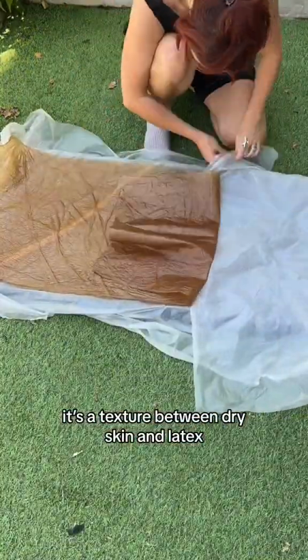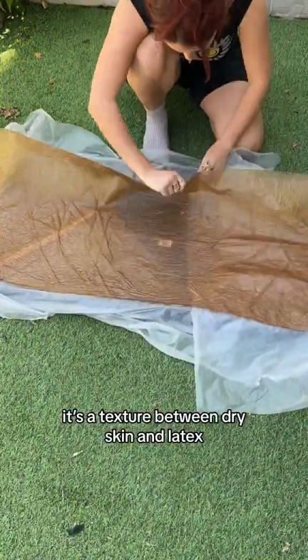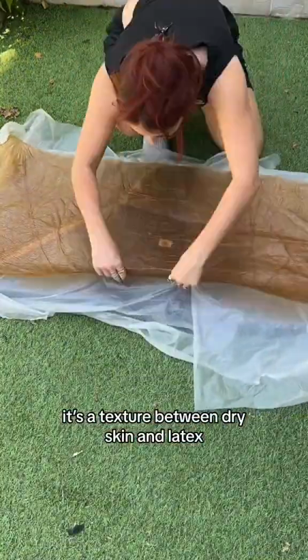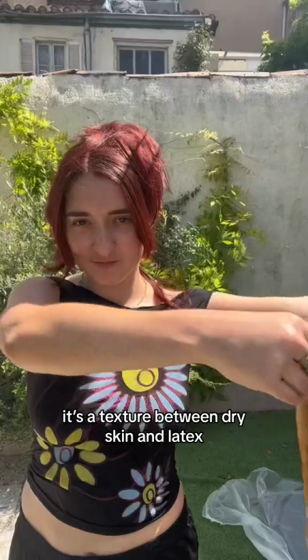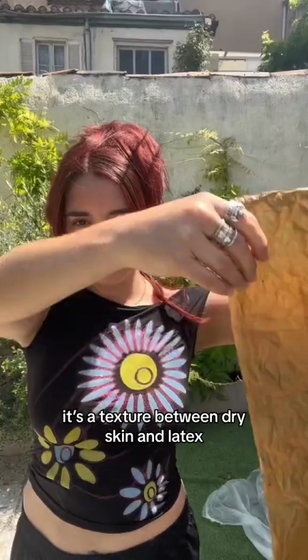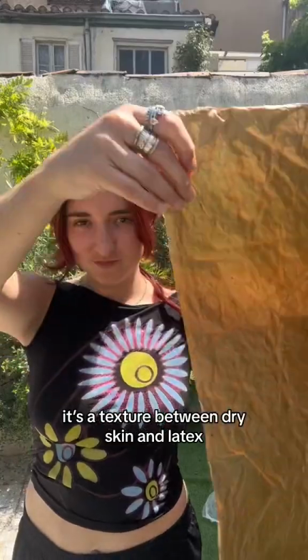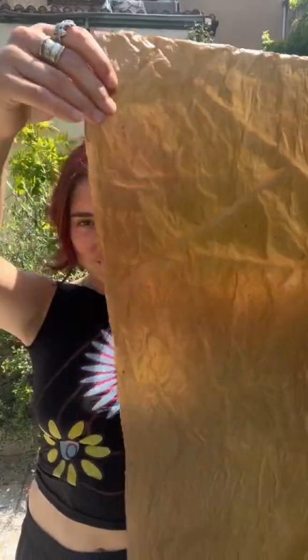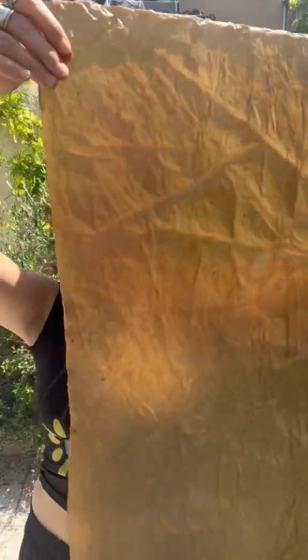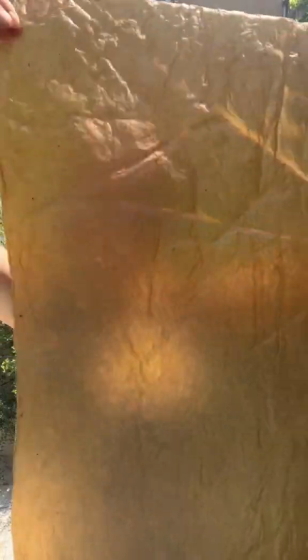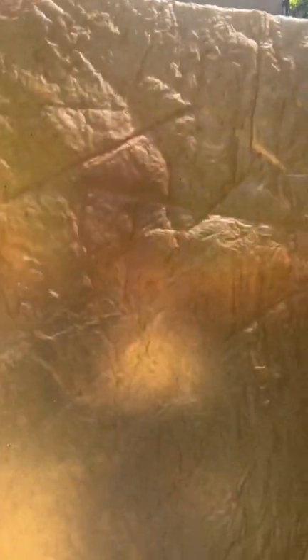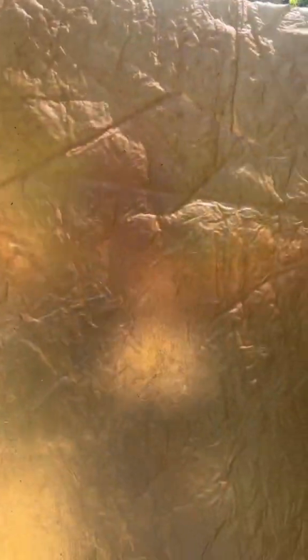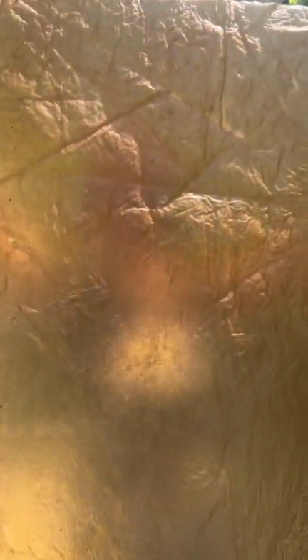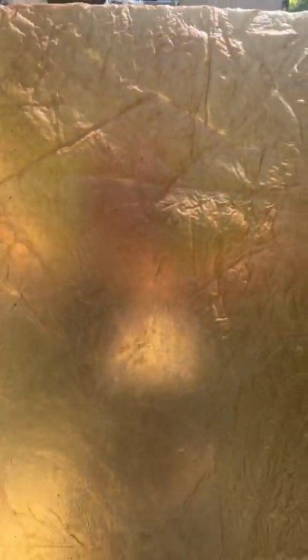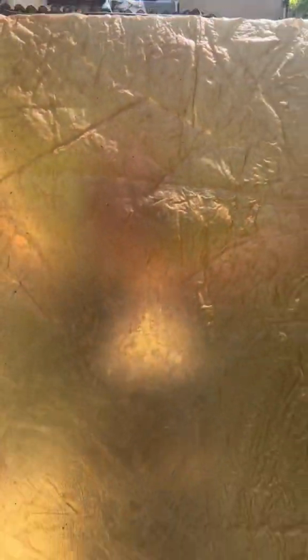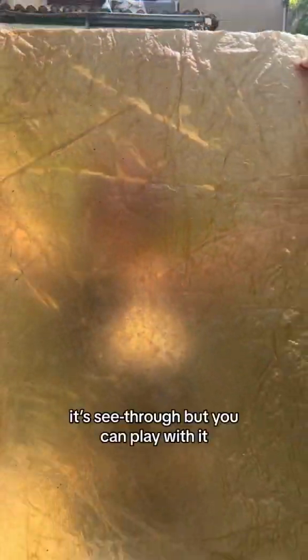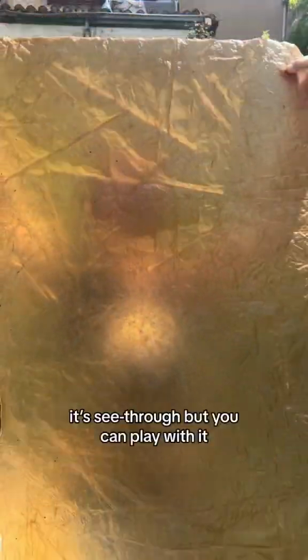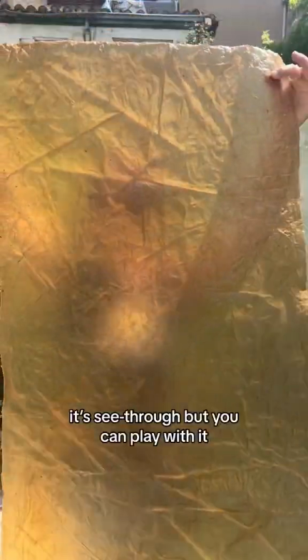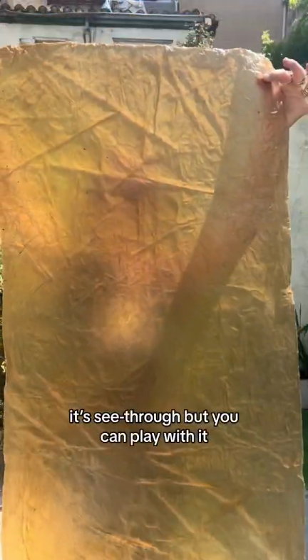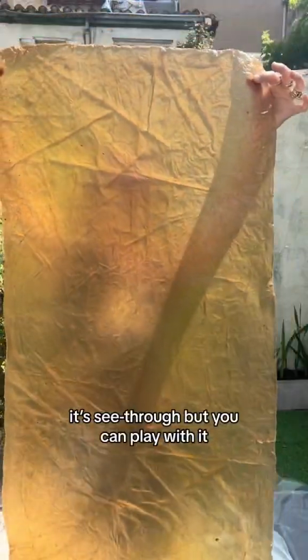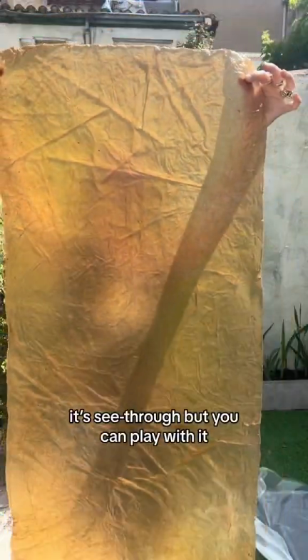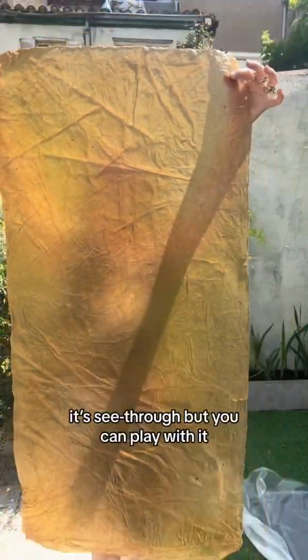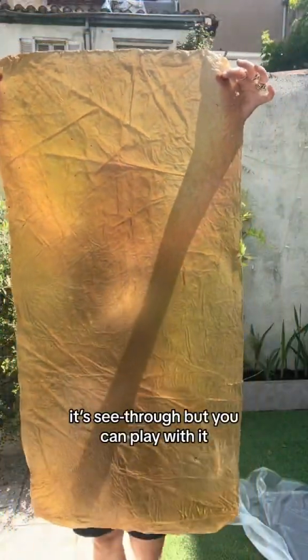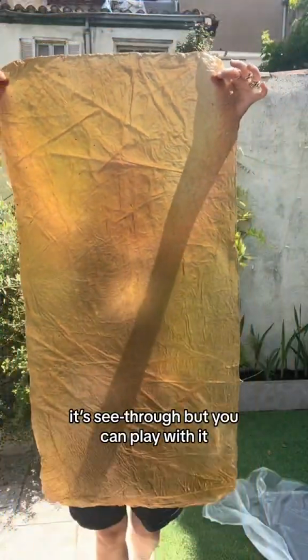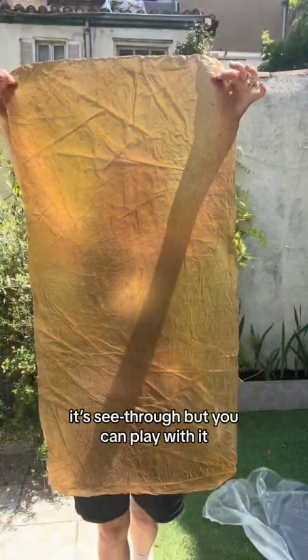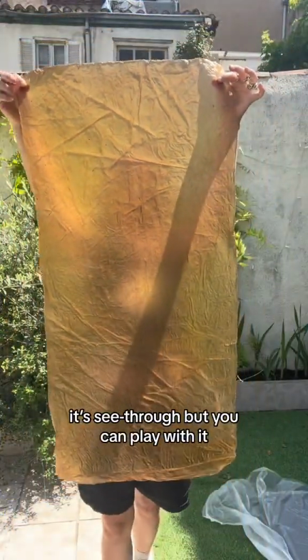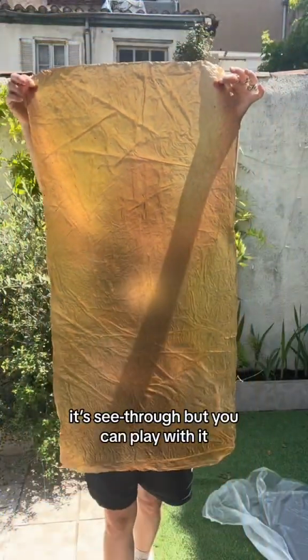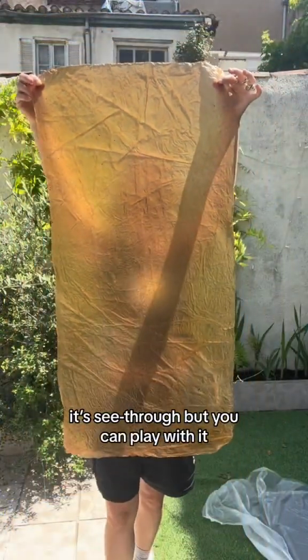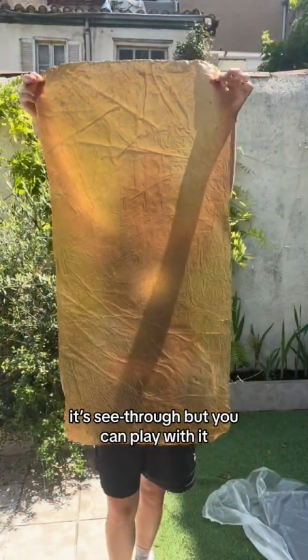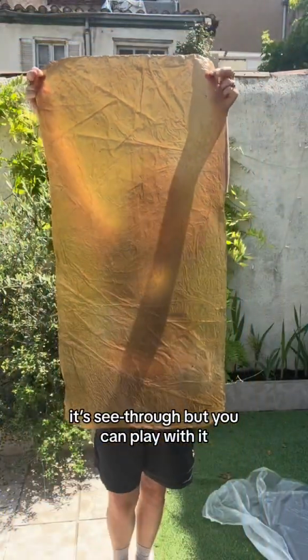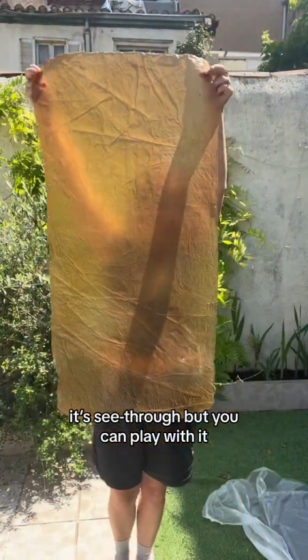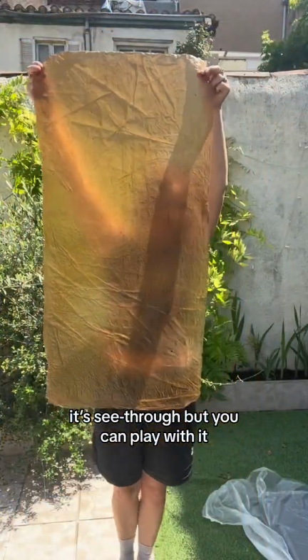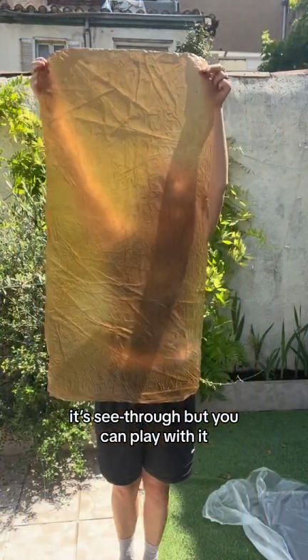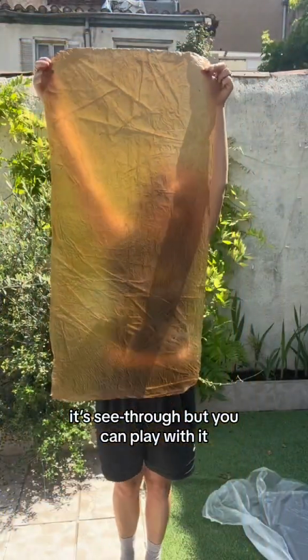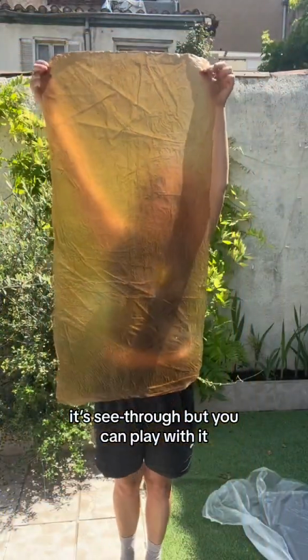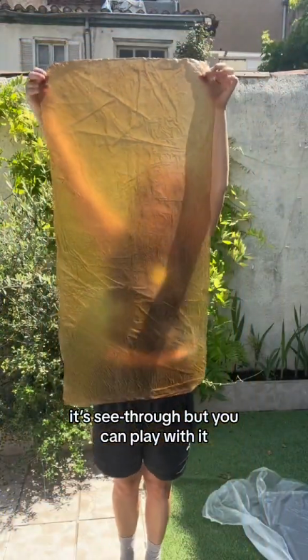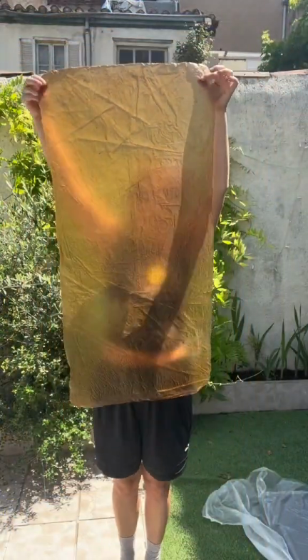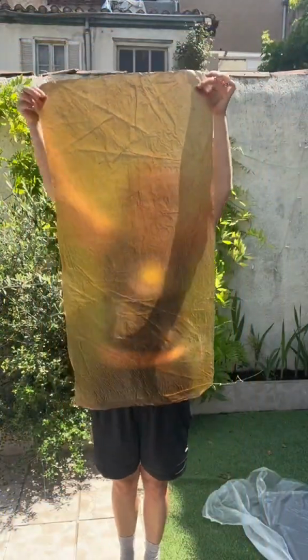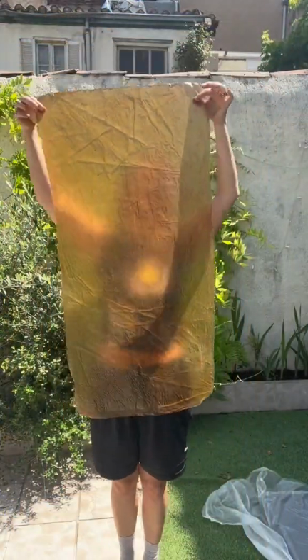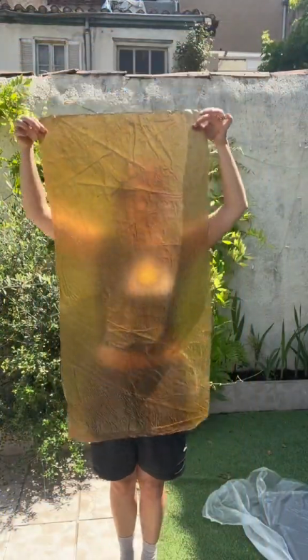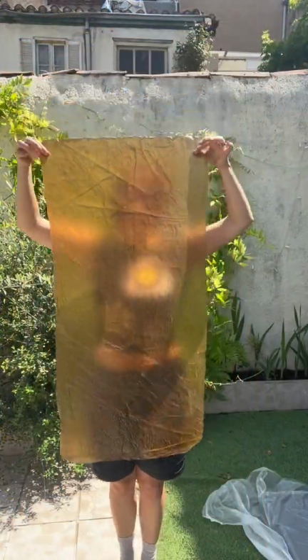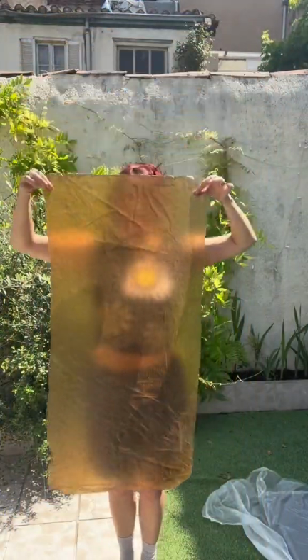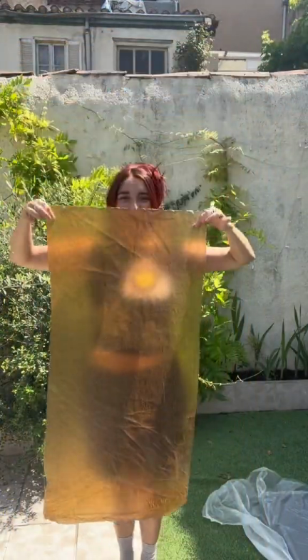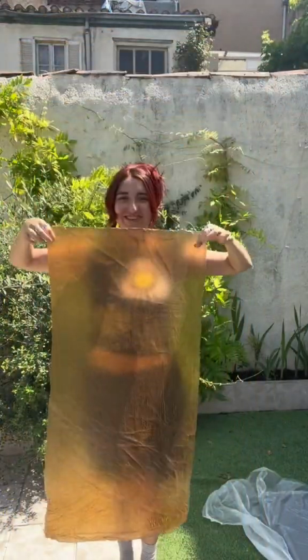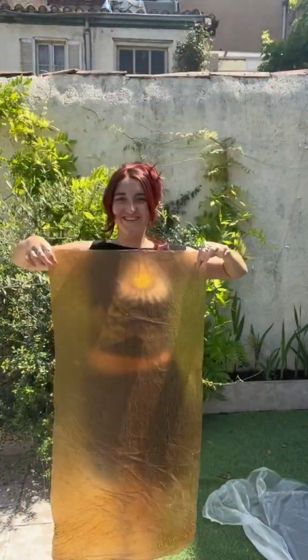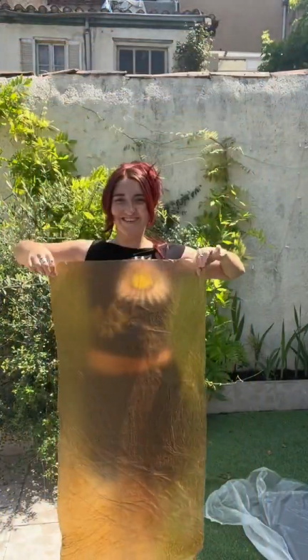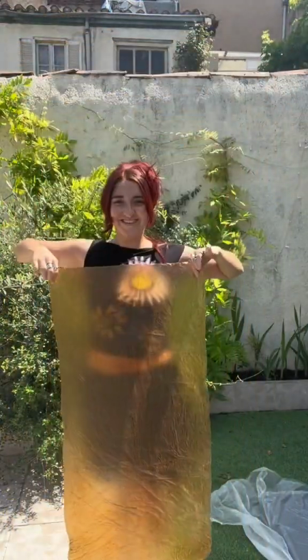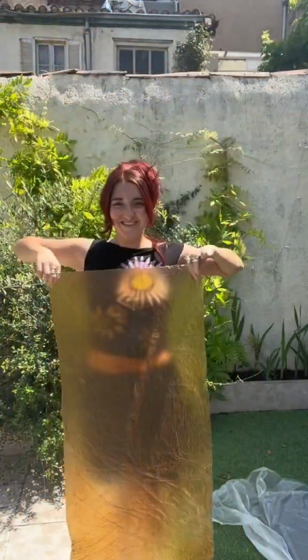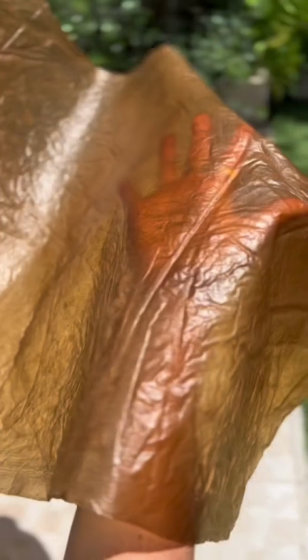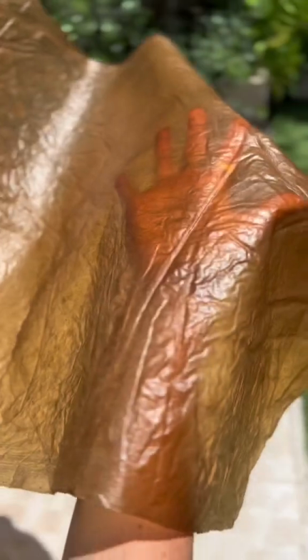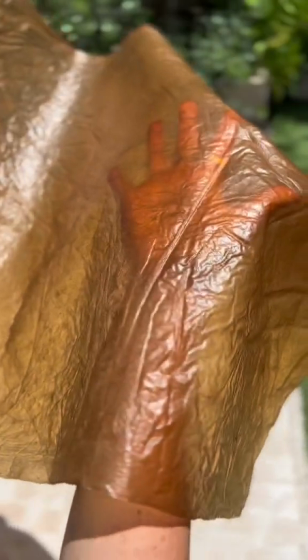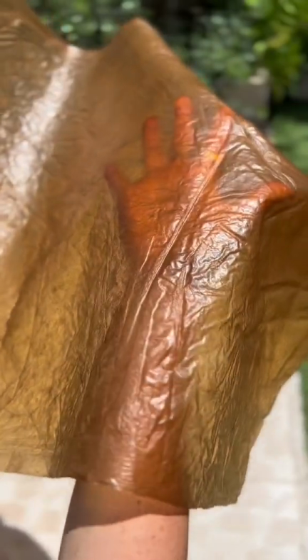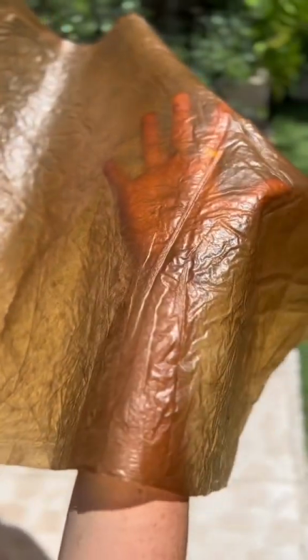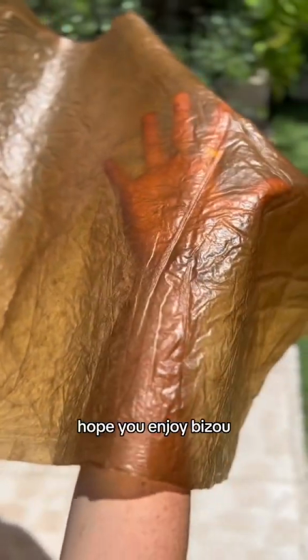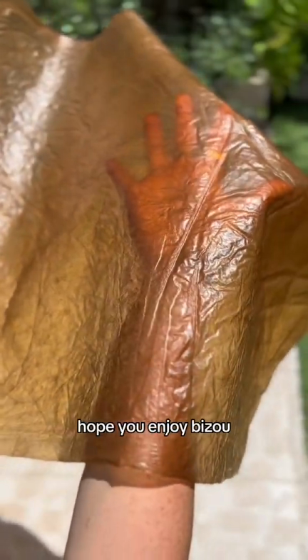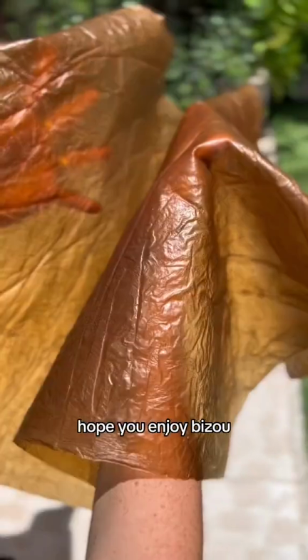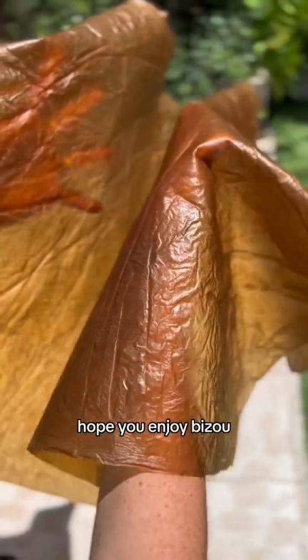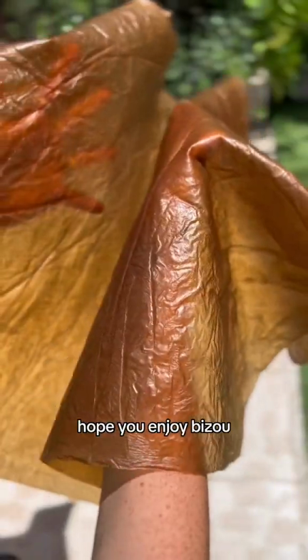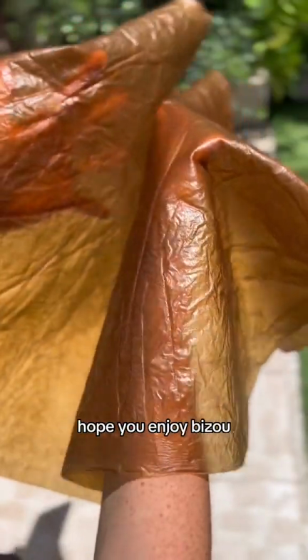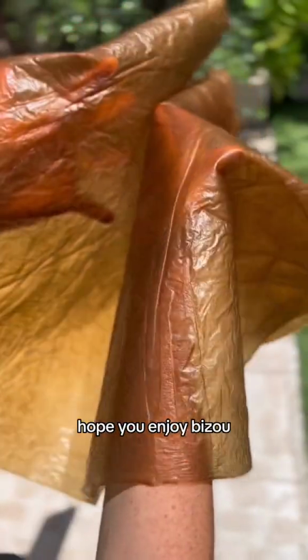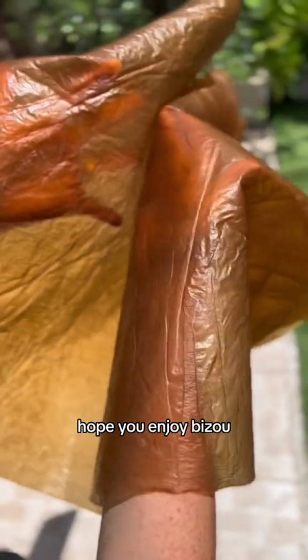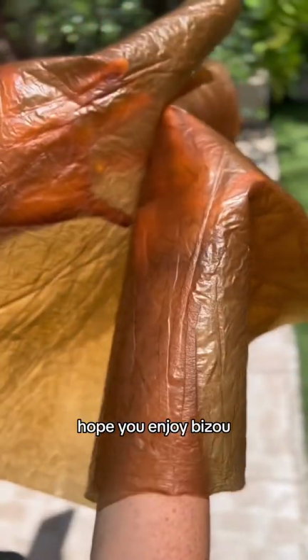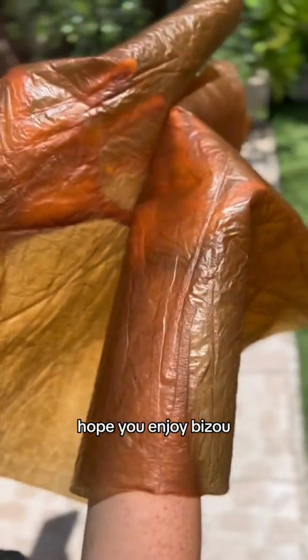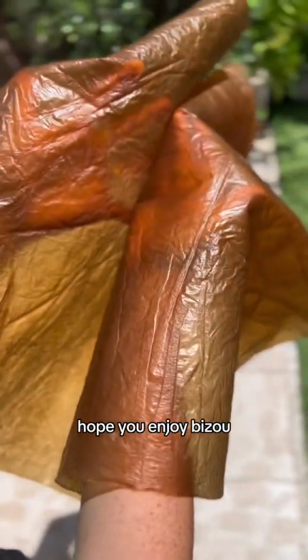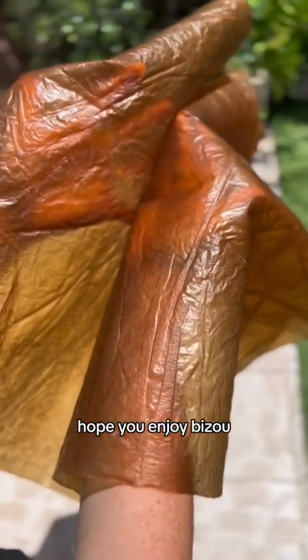It's a texture between dry skin and latex. It's see-through, but you can play with it. Hope you enjoy, bizu!